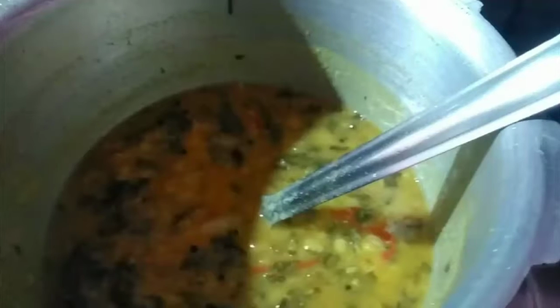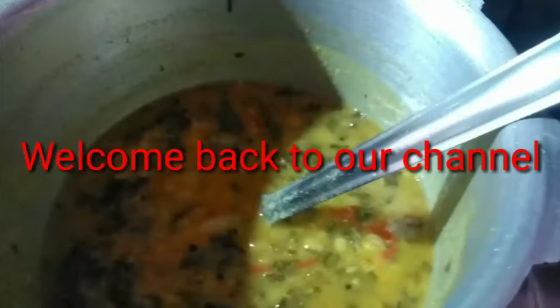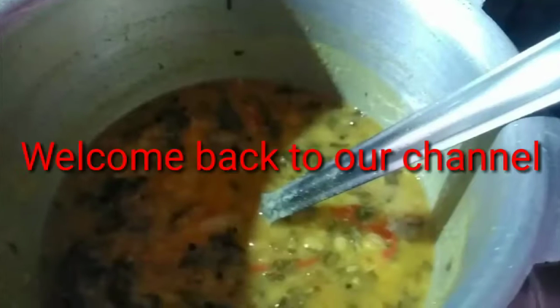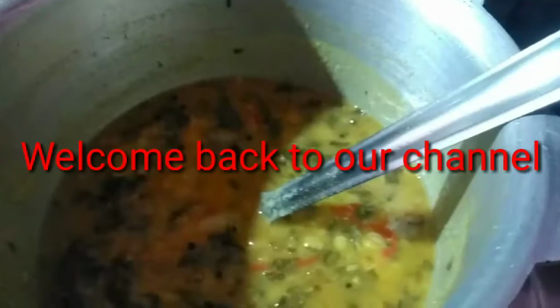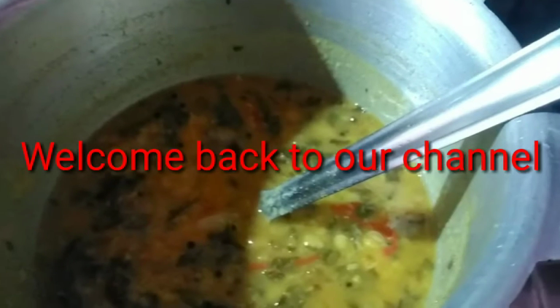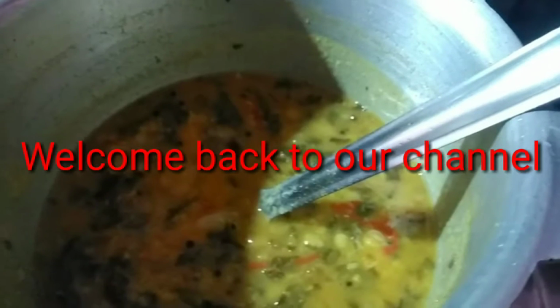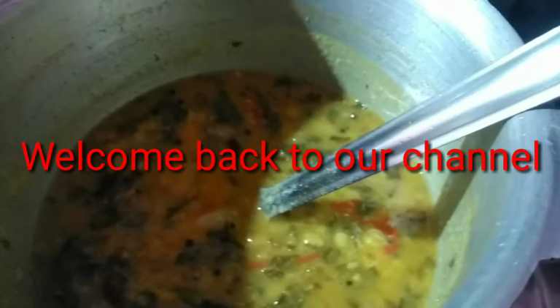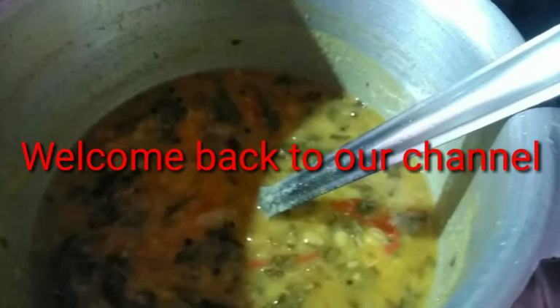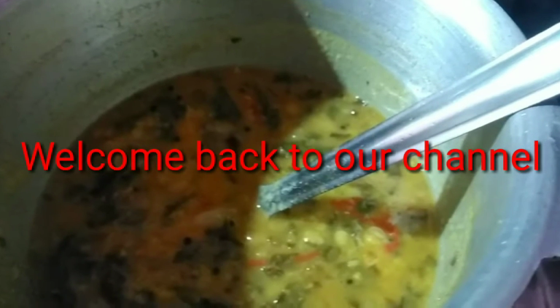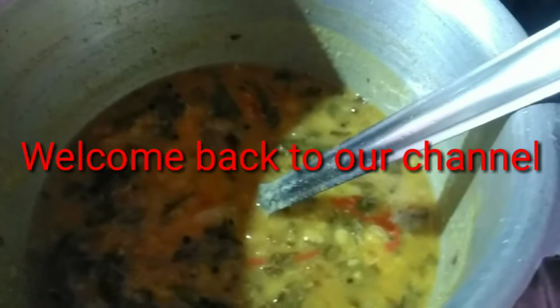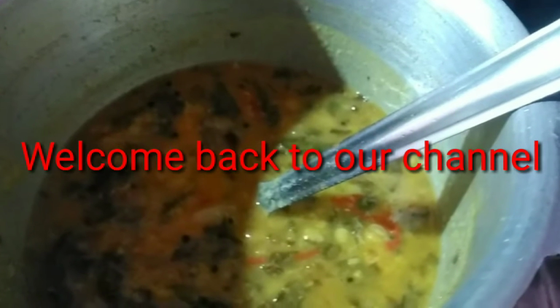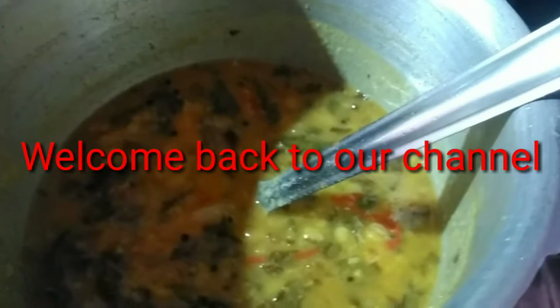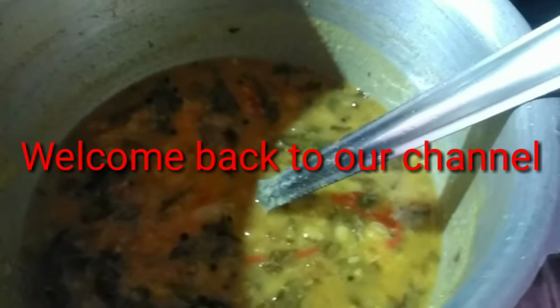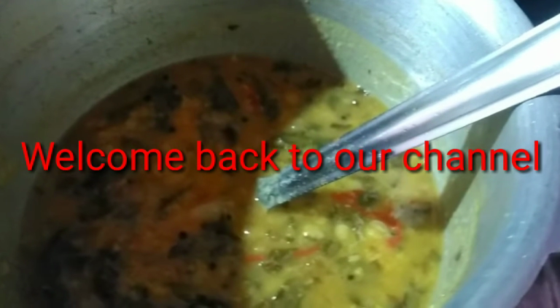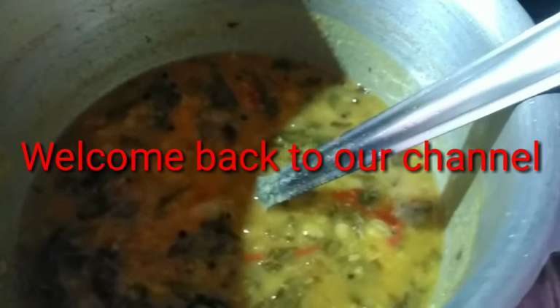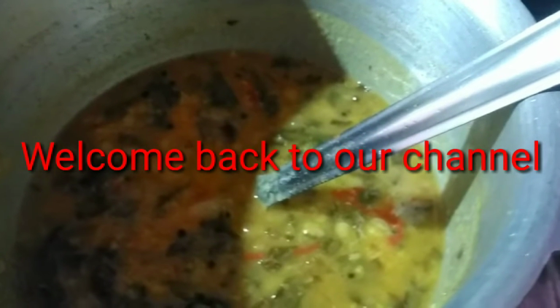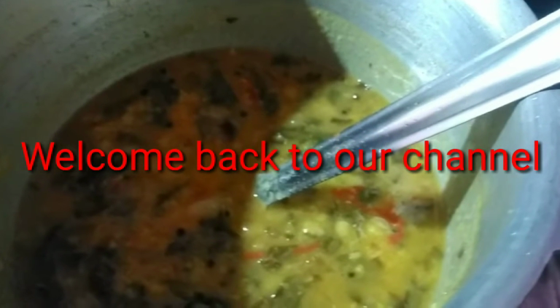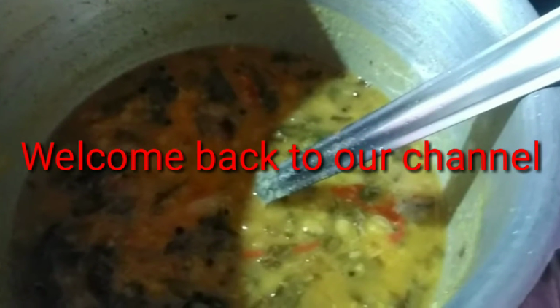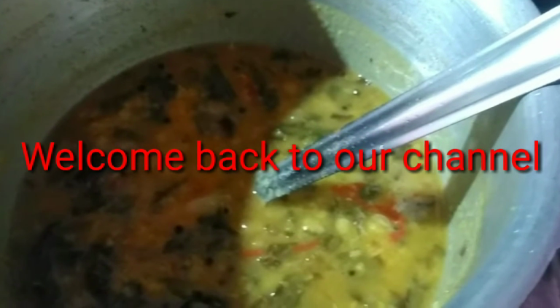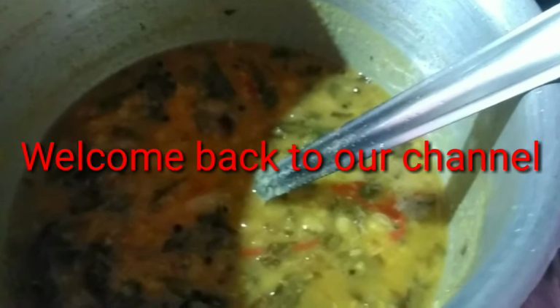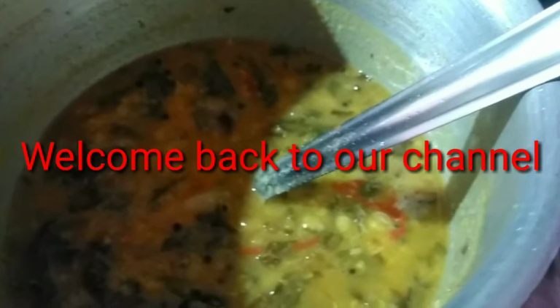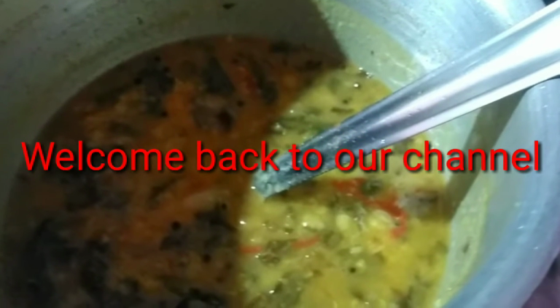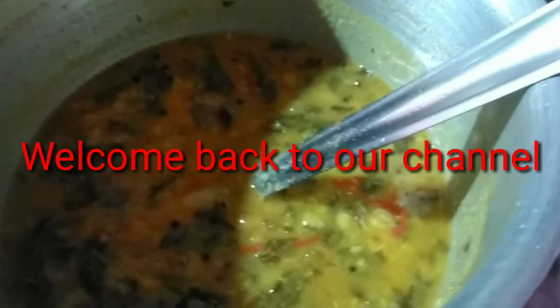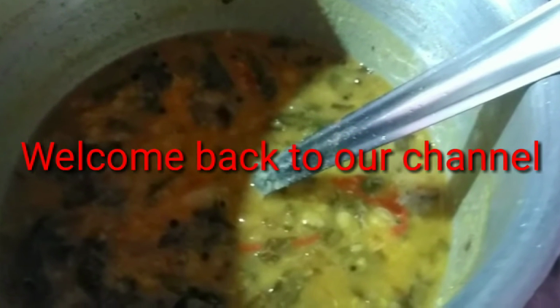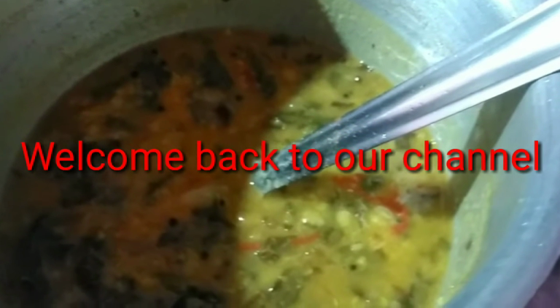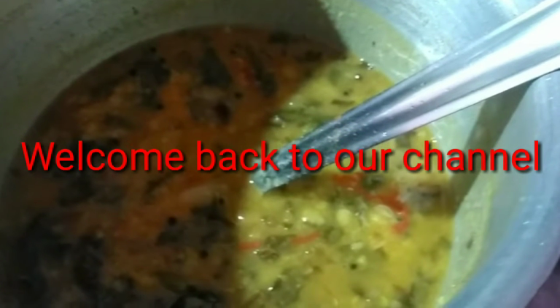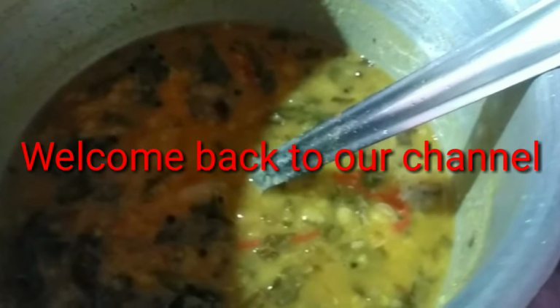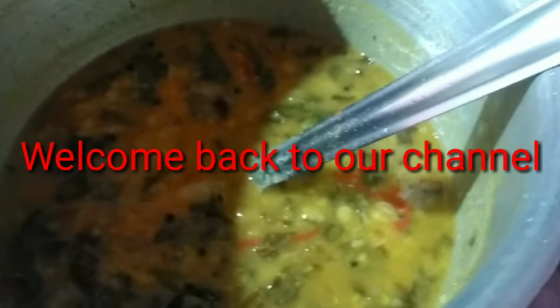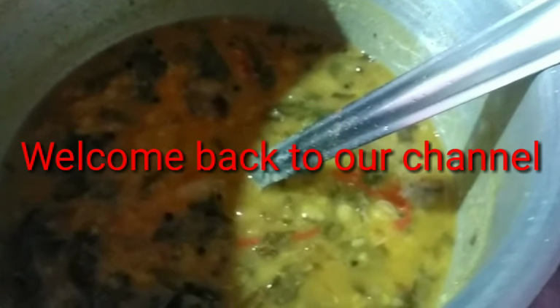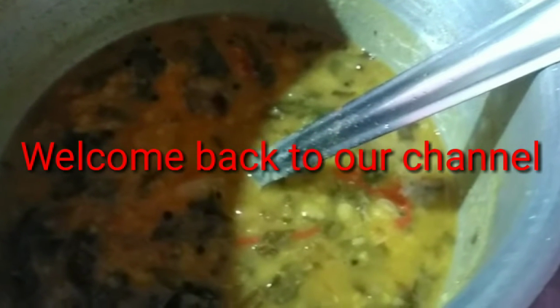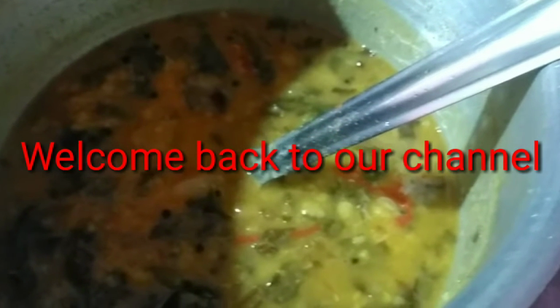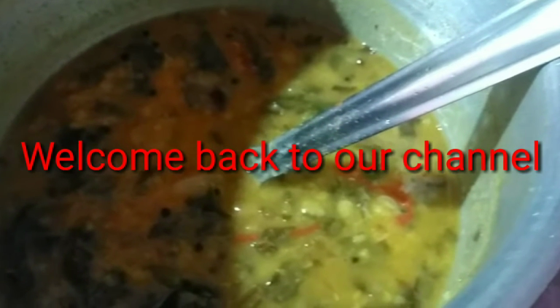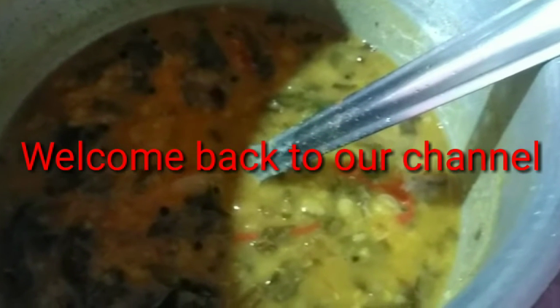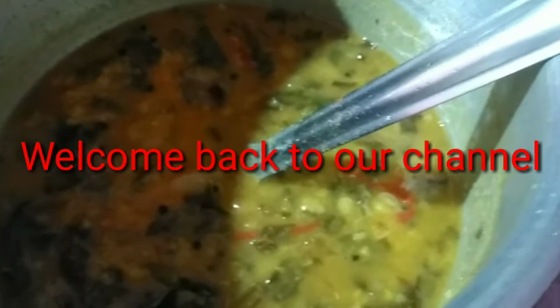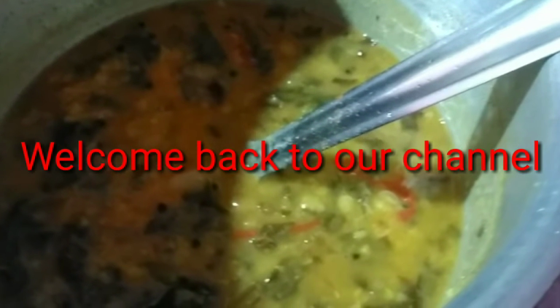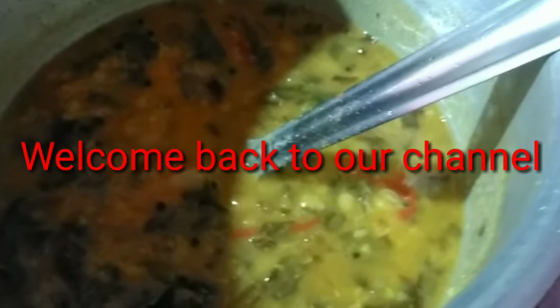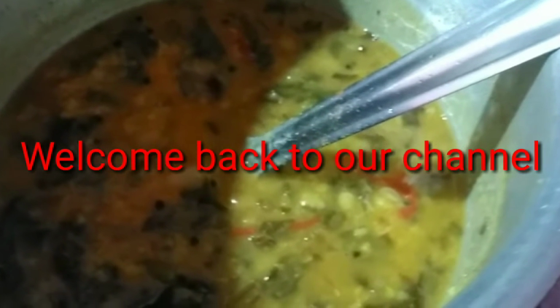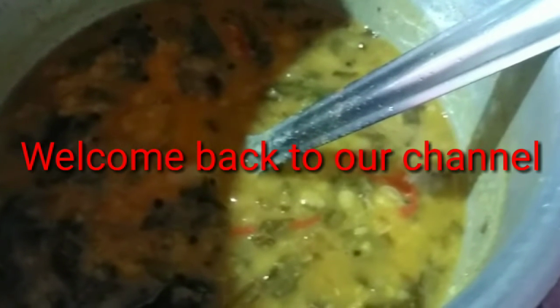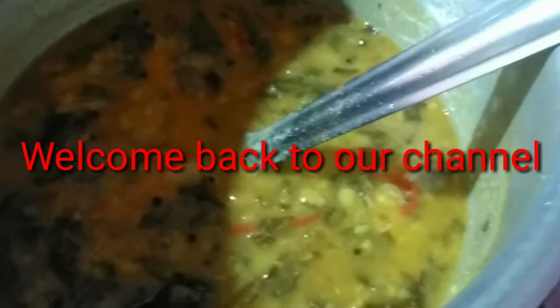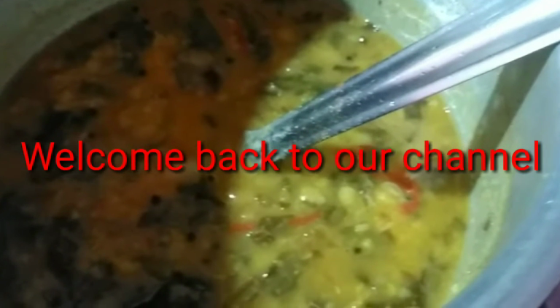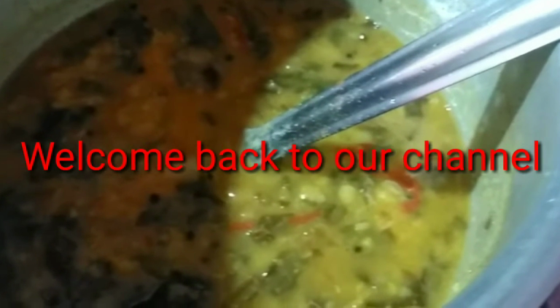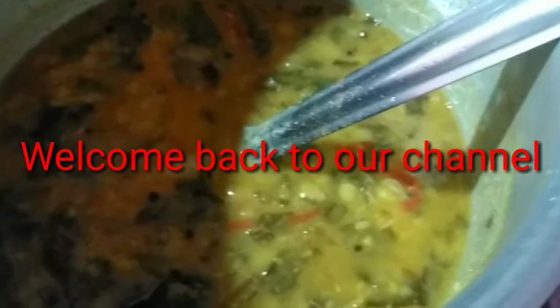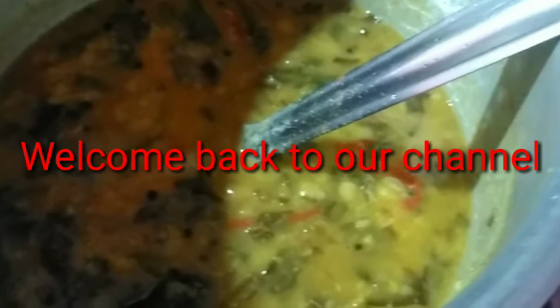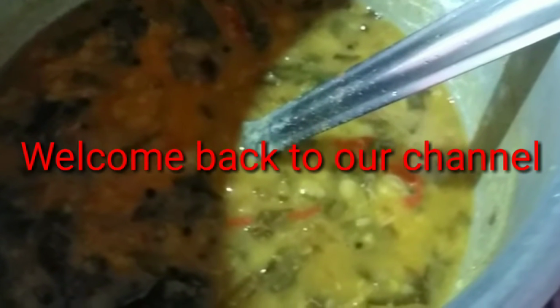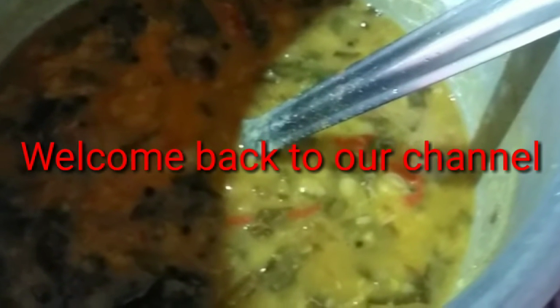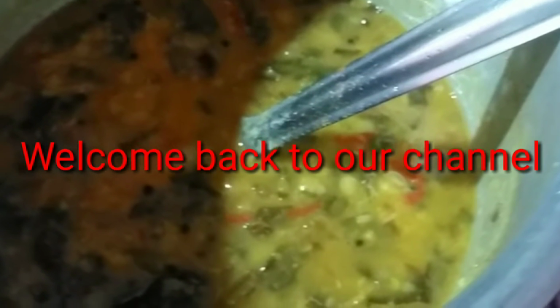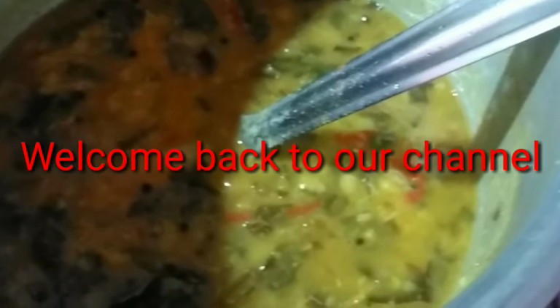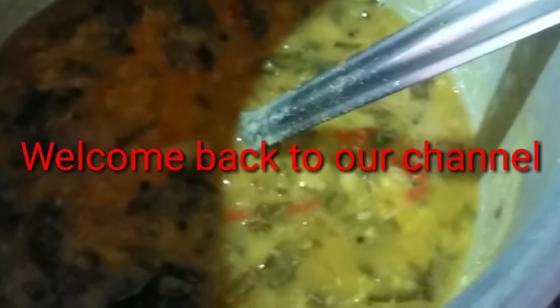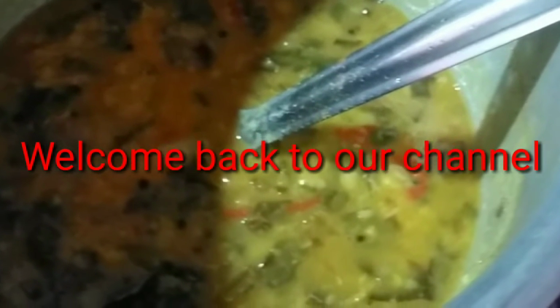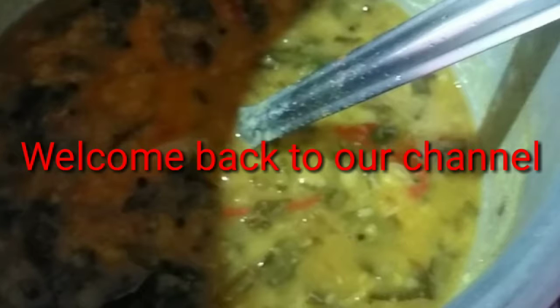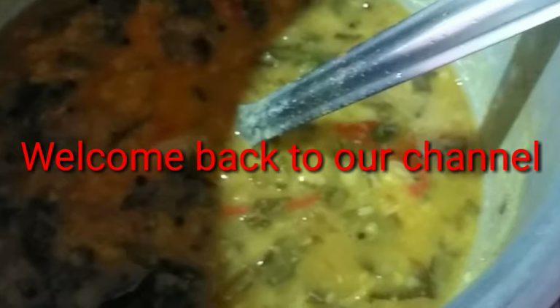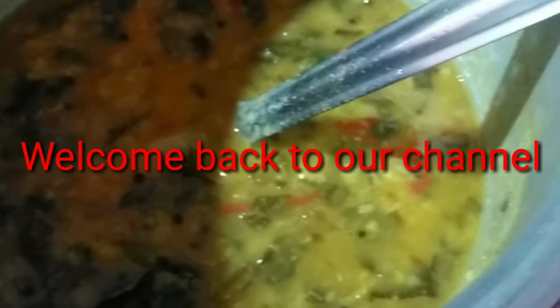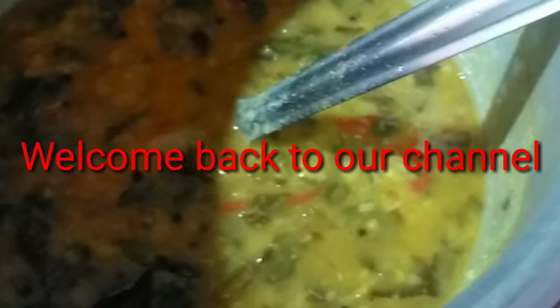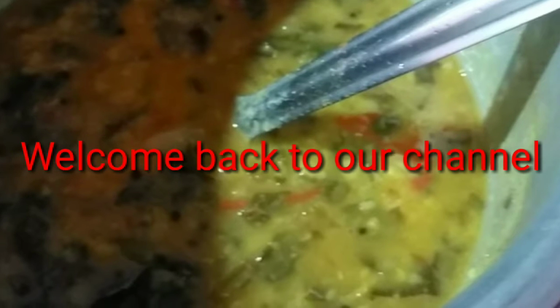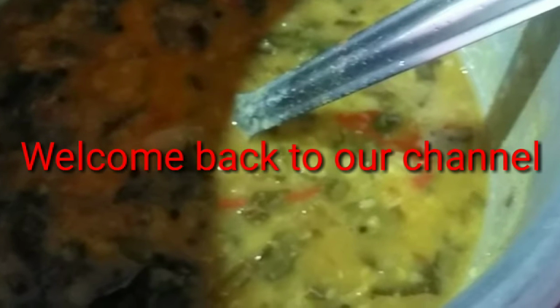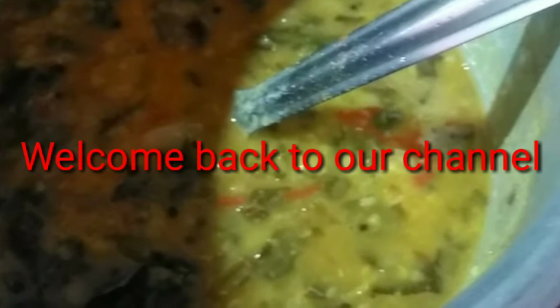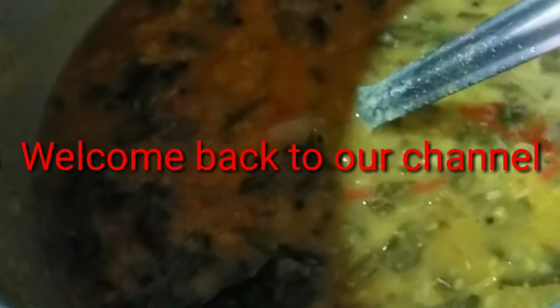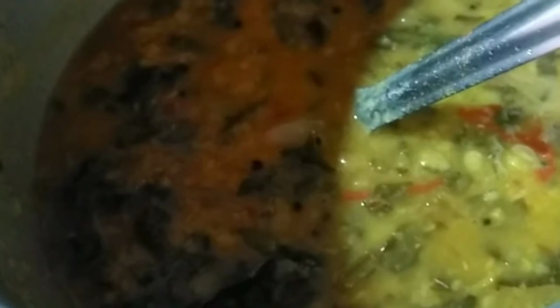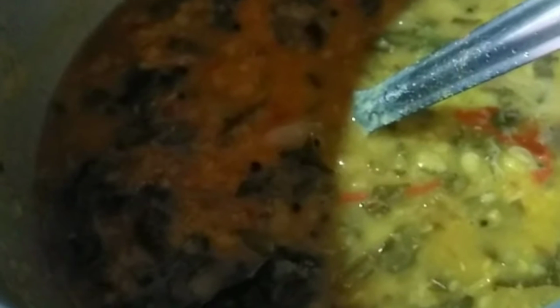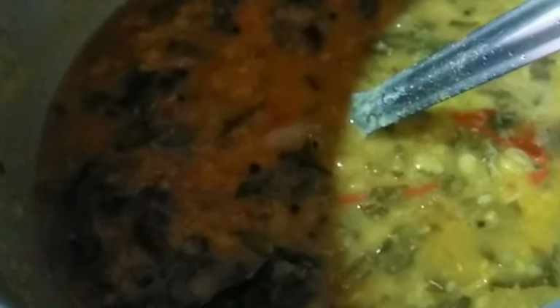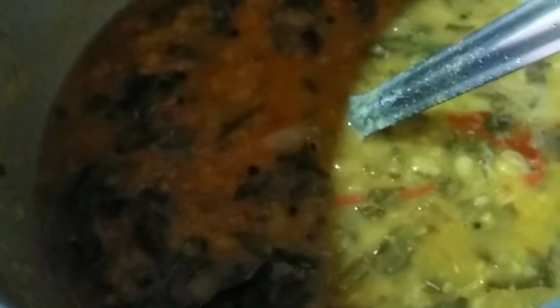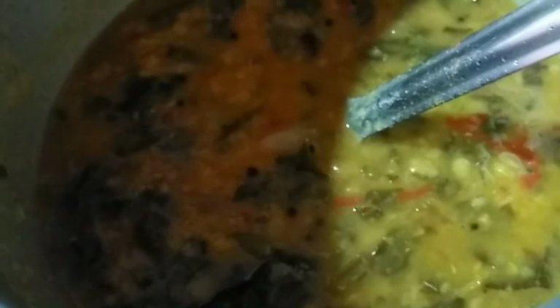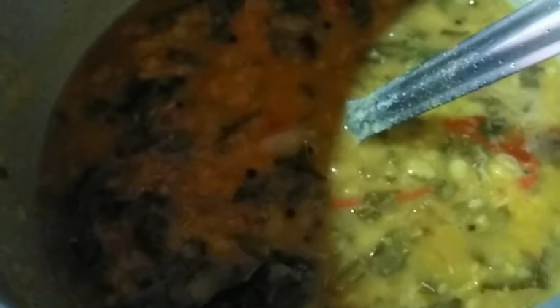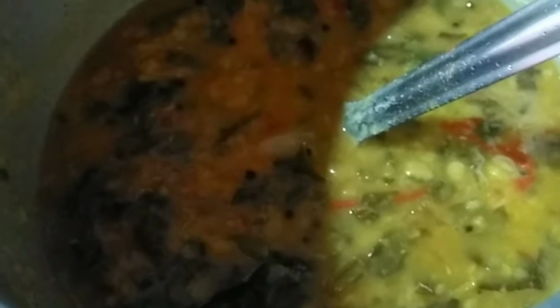Hi friends, welcome back to our channel. This recipe is called the Pala Kura Pappan, and it's very simple.